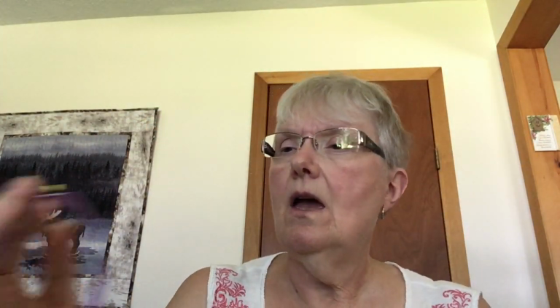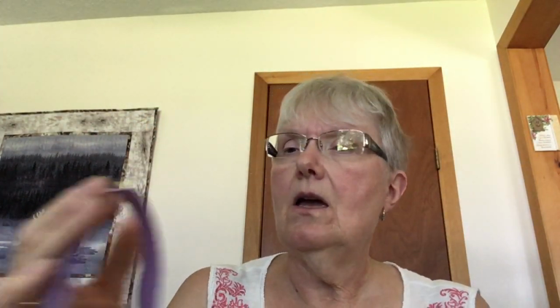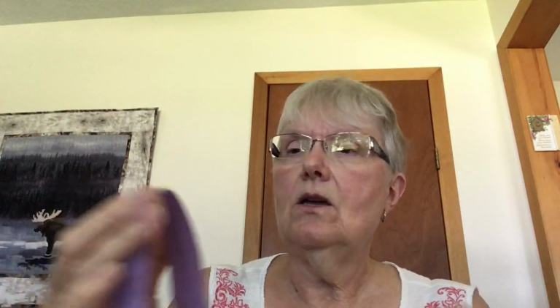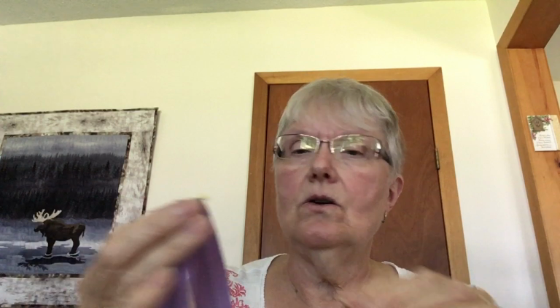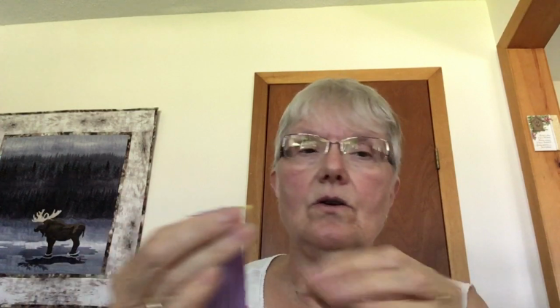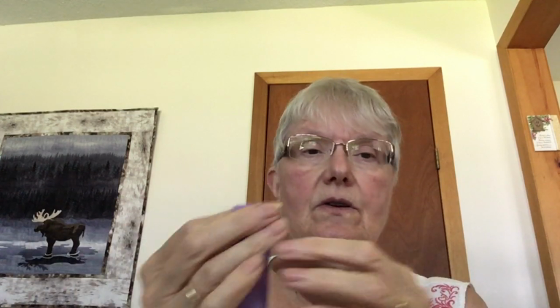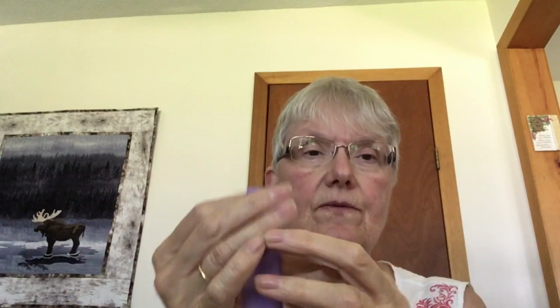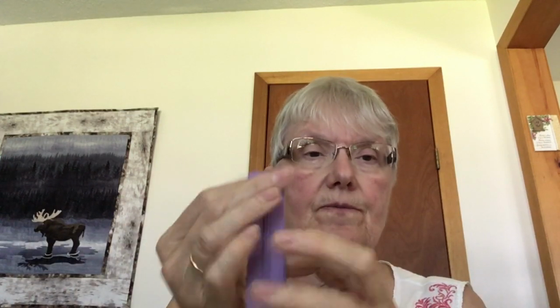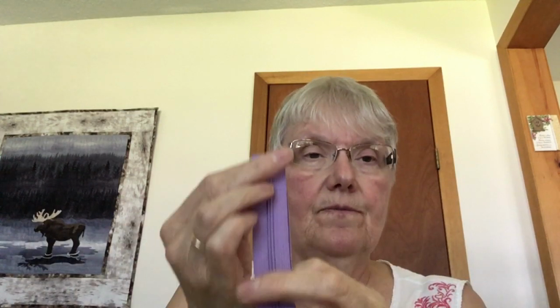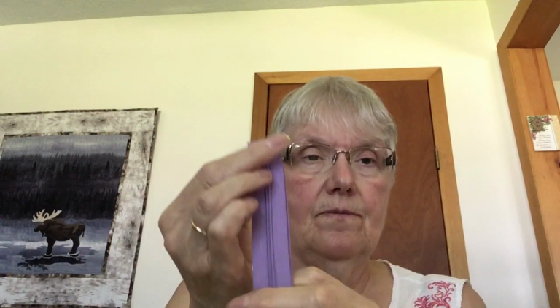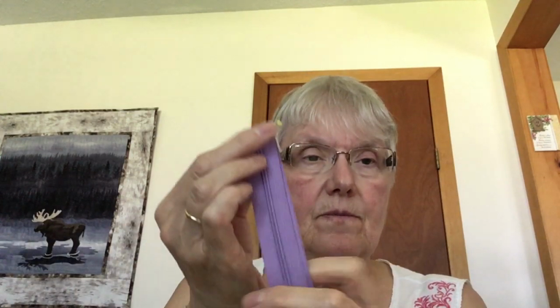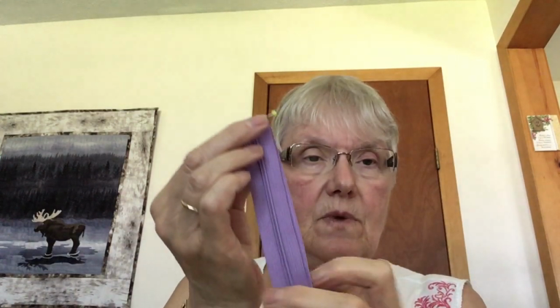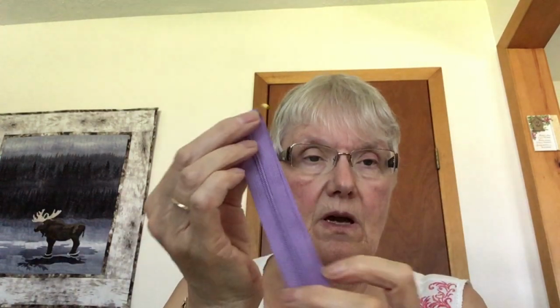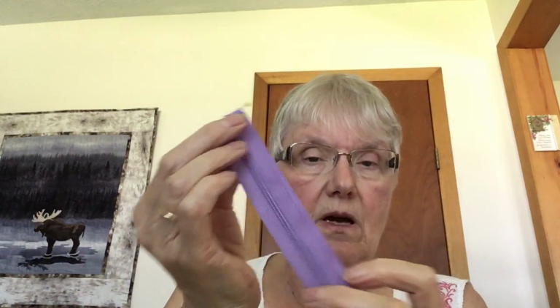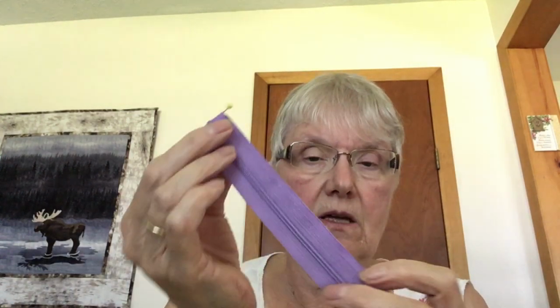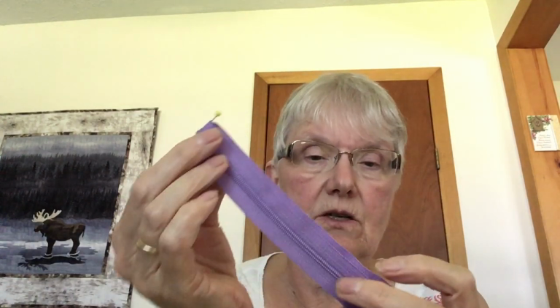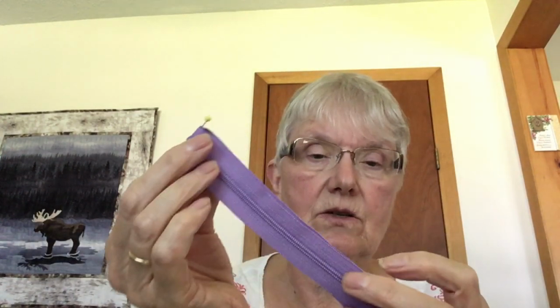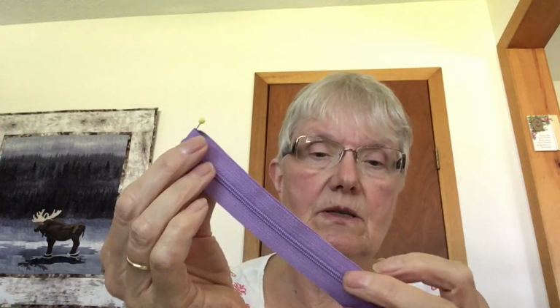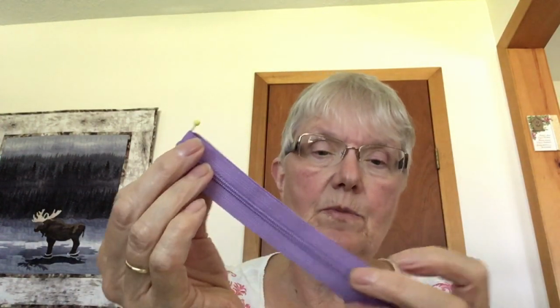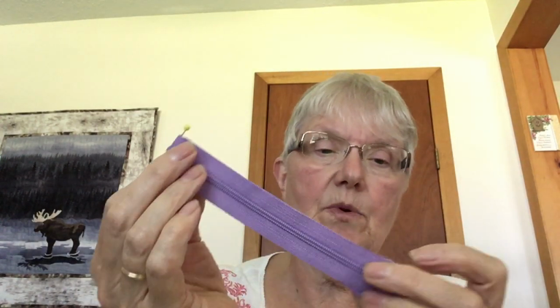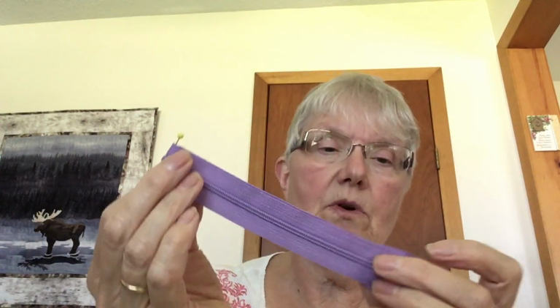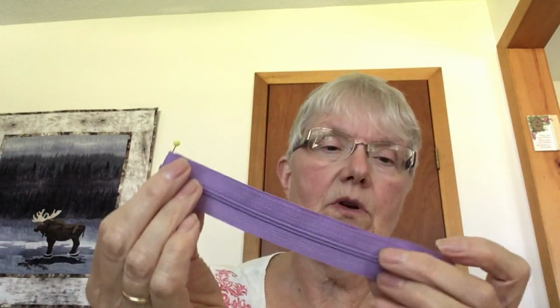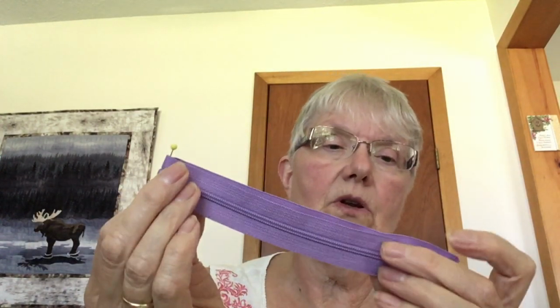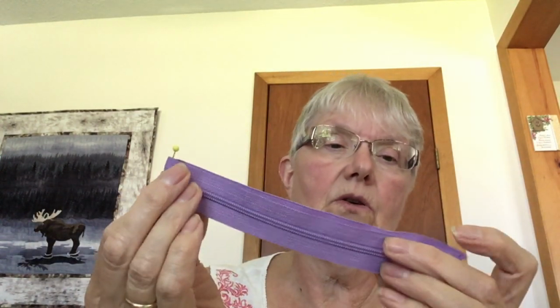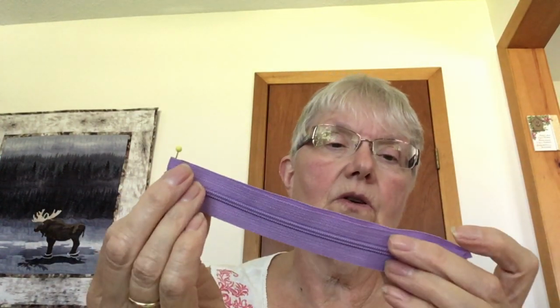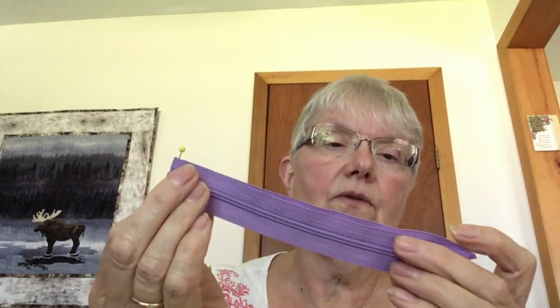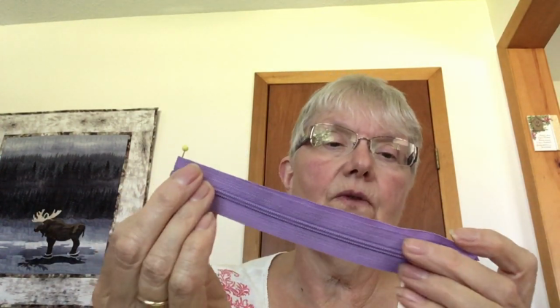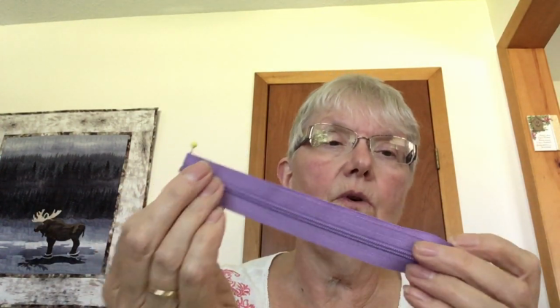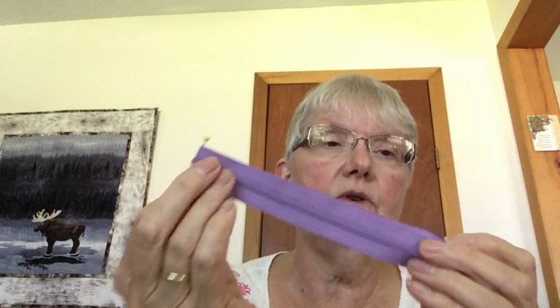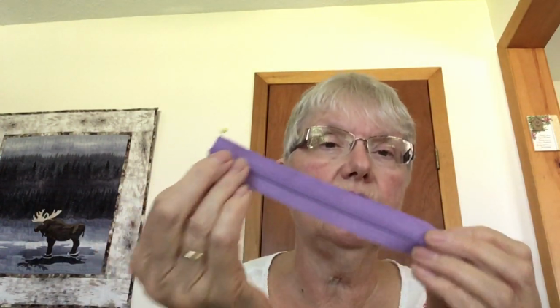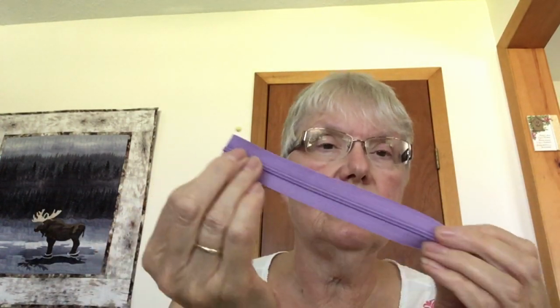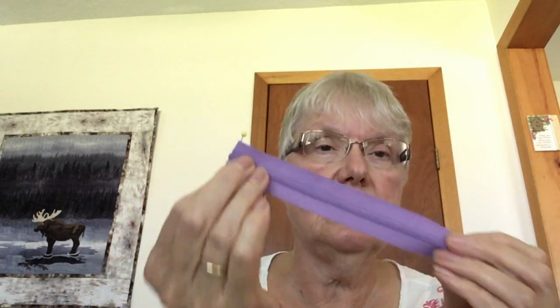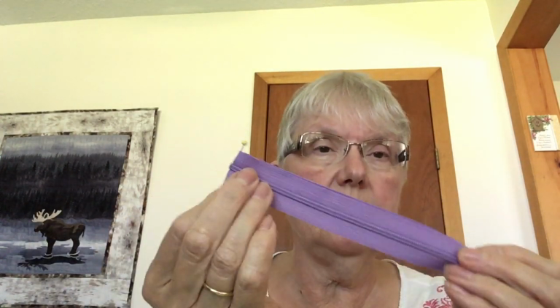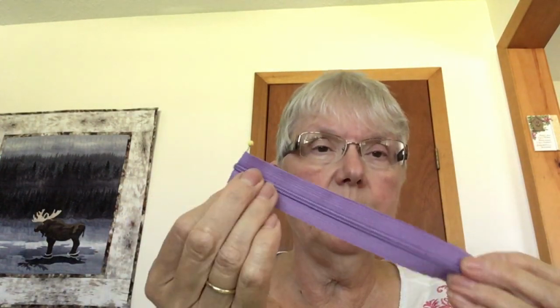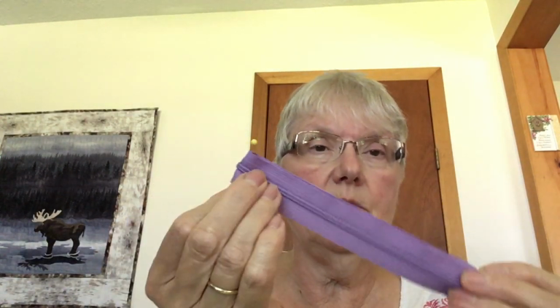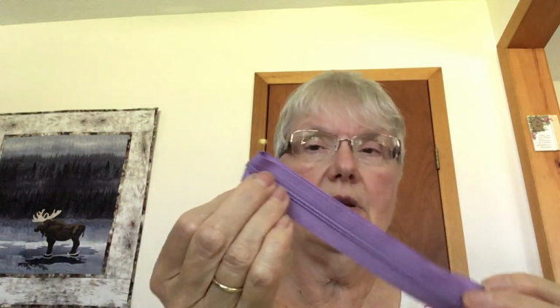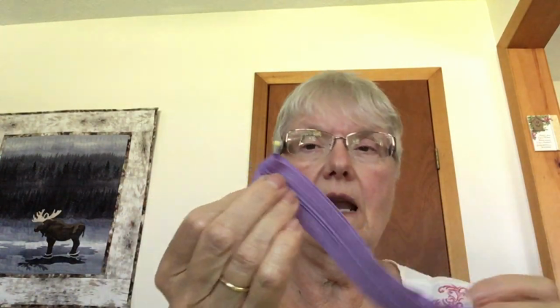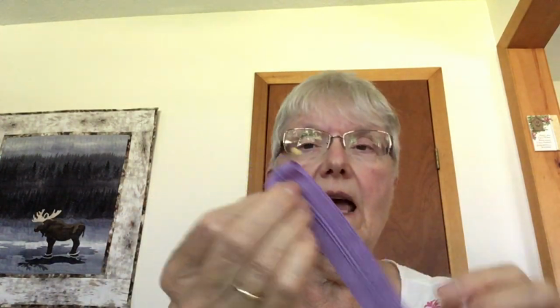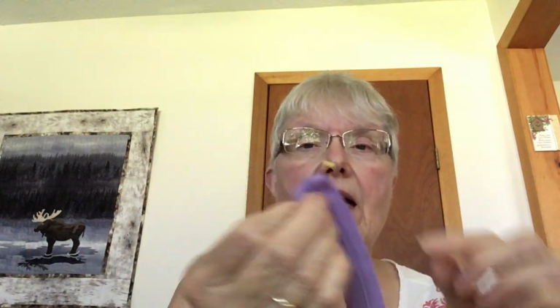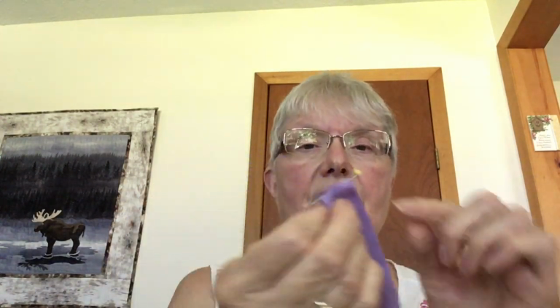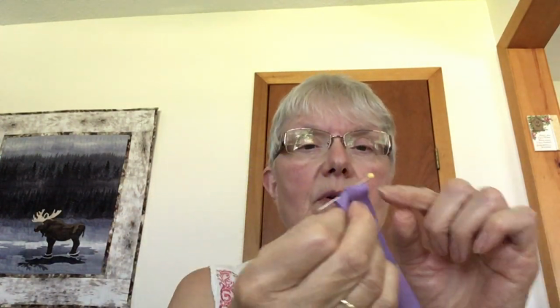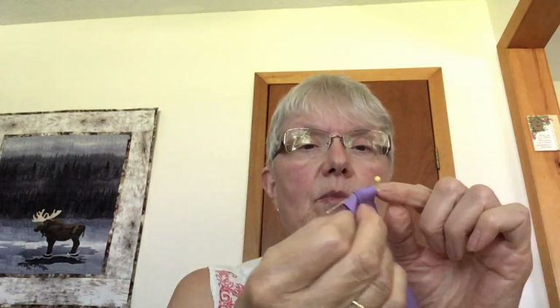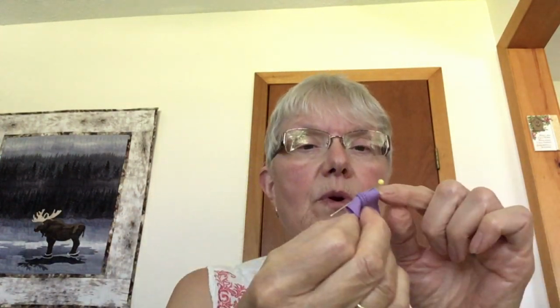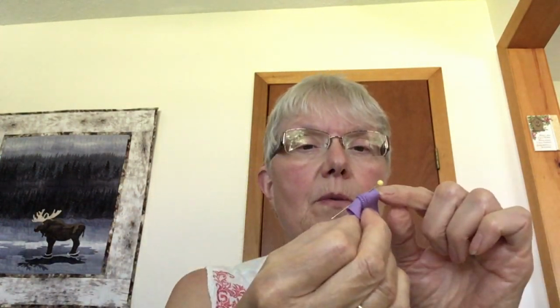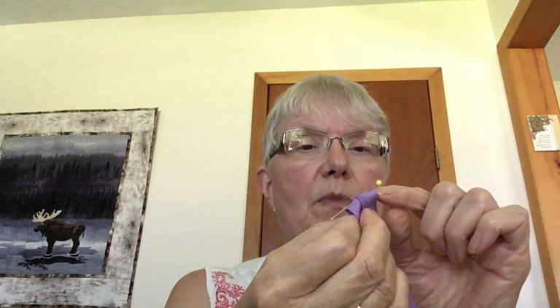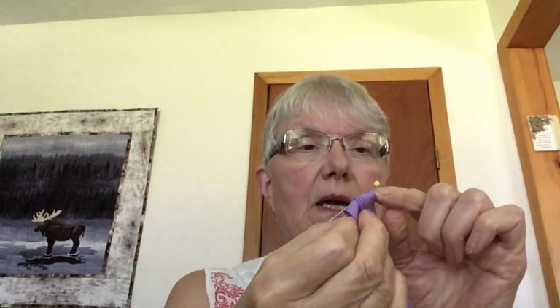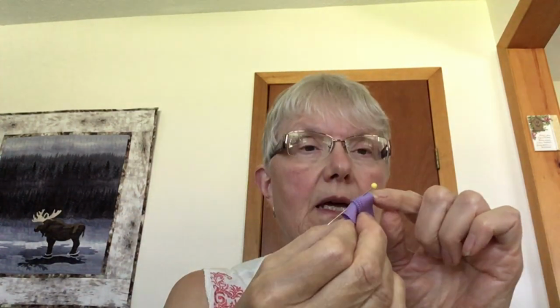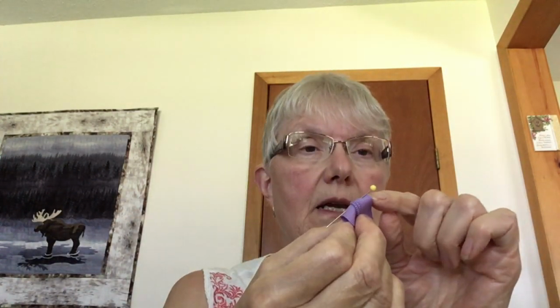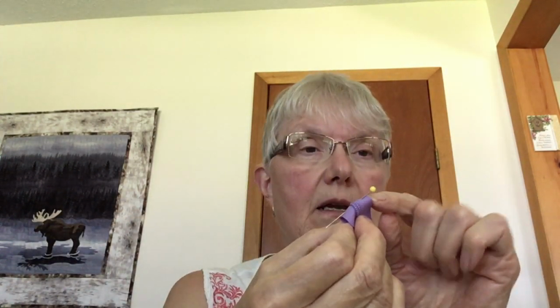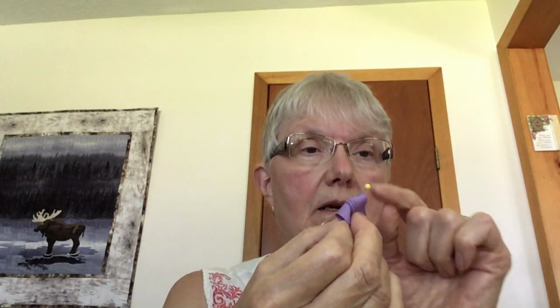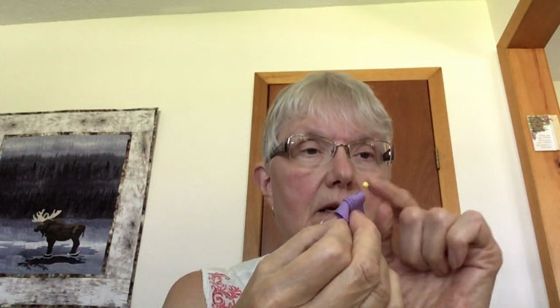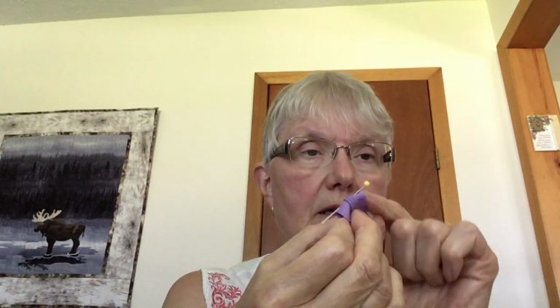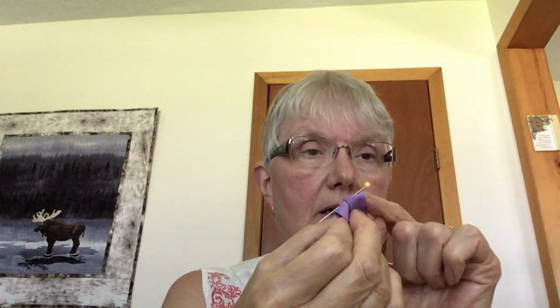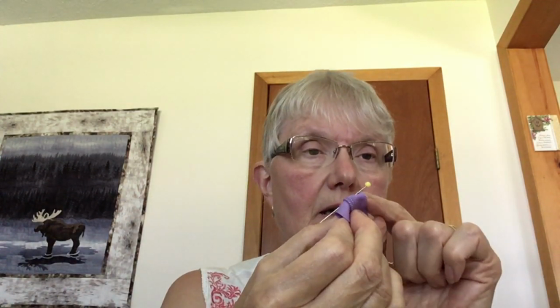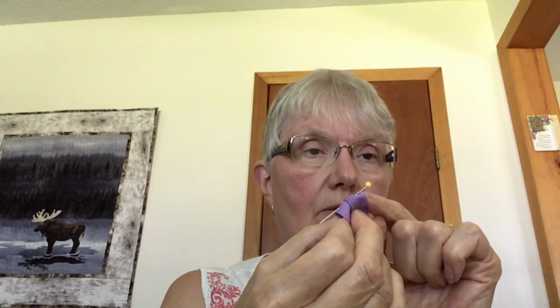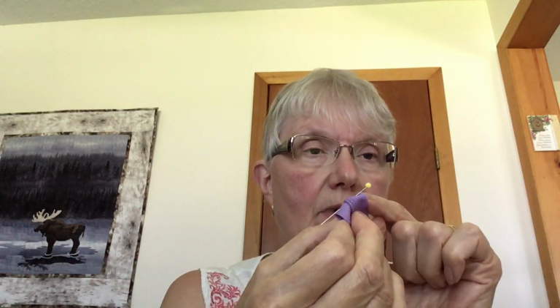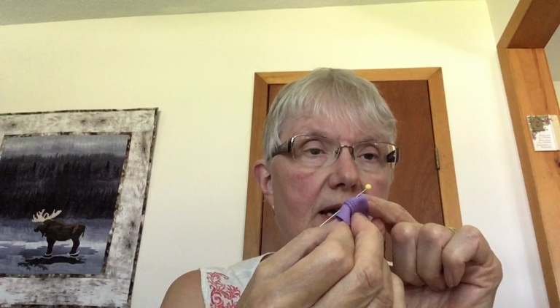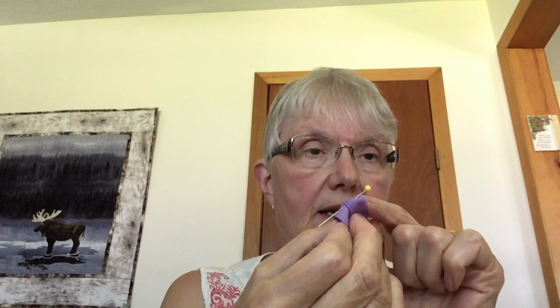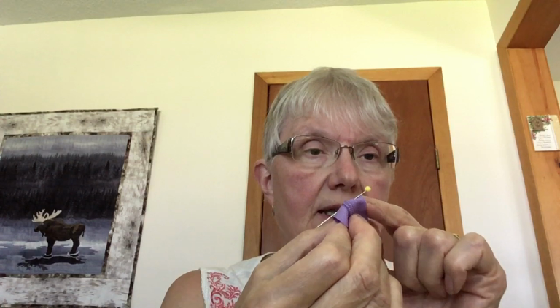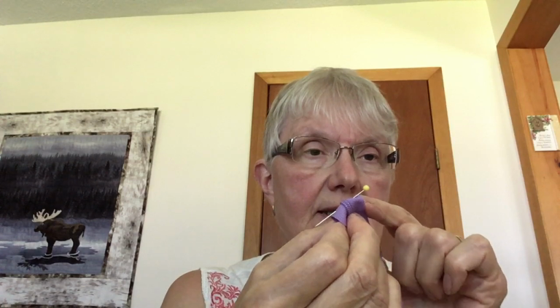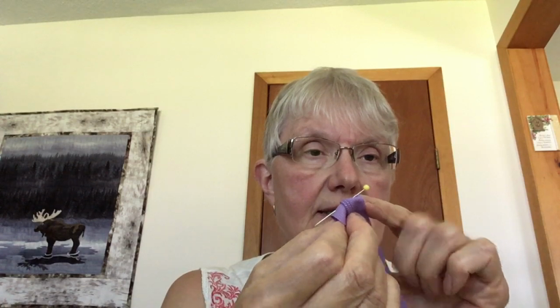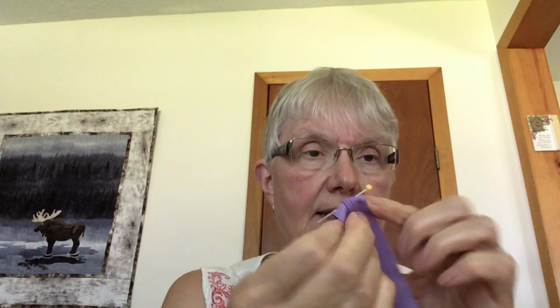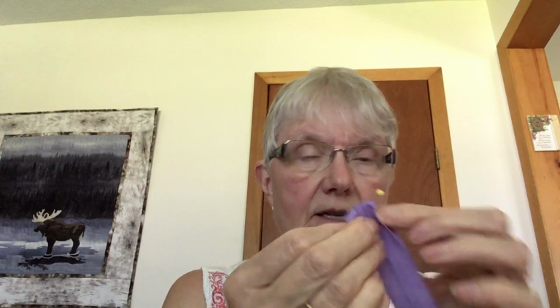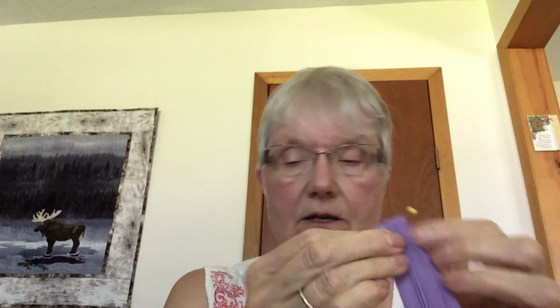On your zipper, you're going to fold it in half and put a pin right at the center.